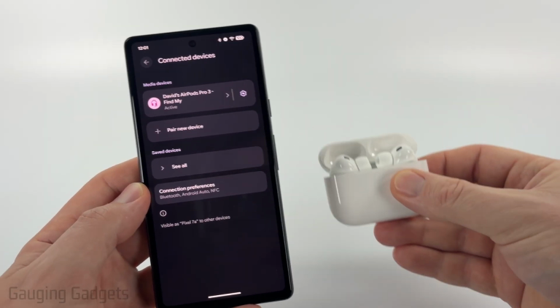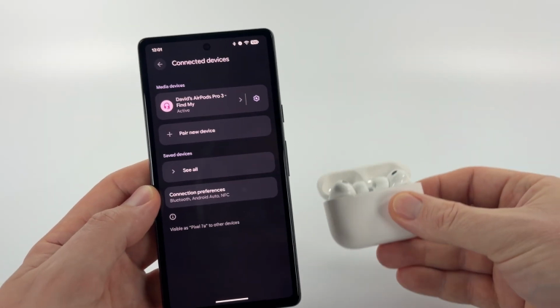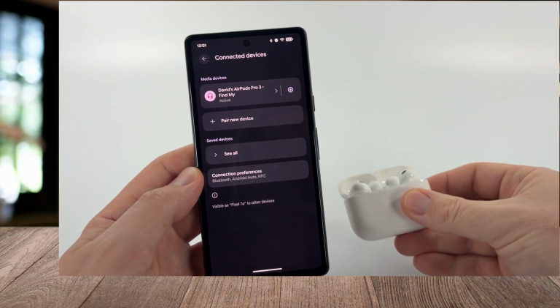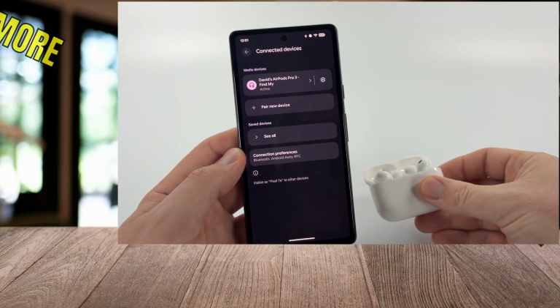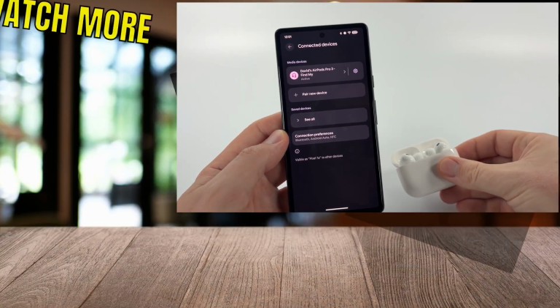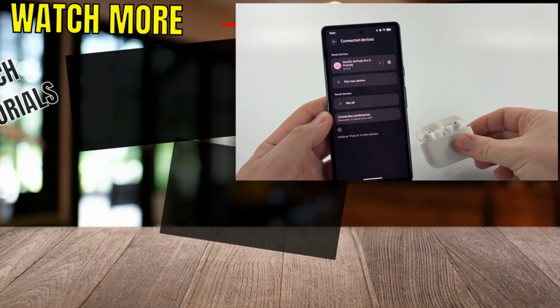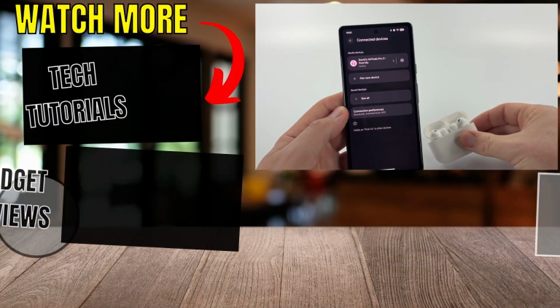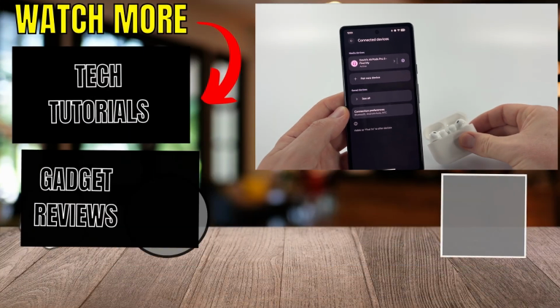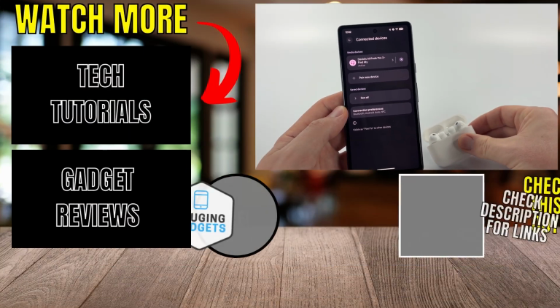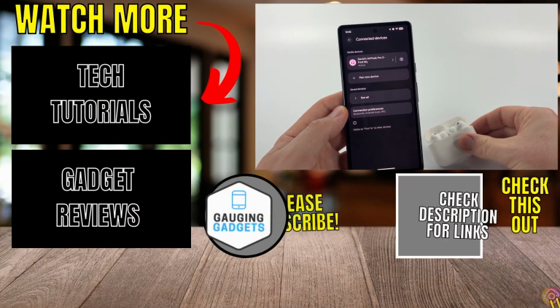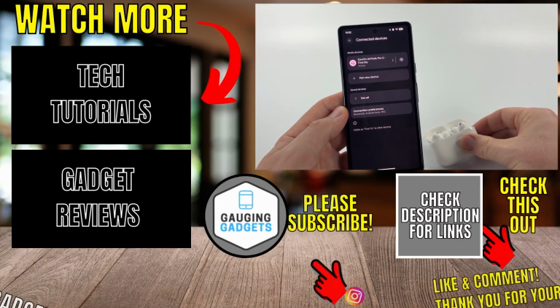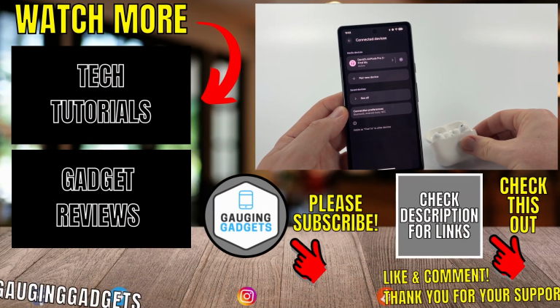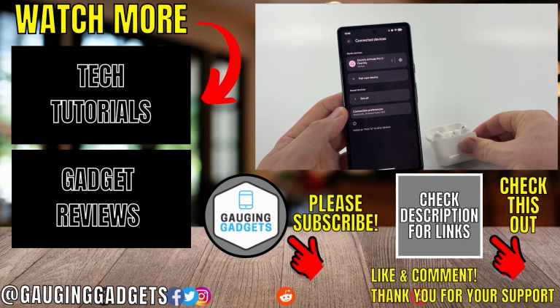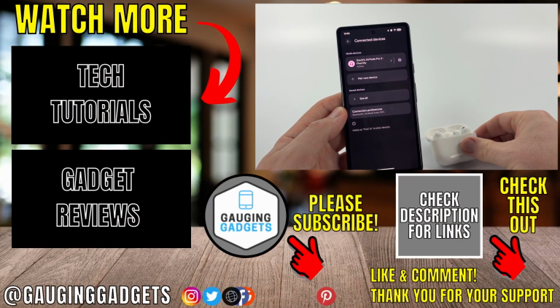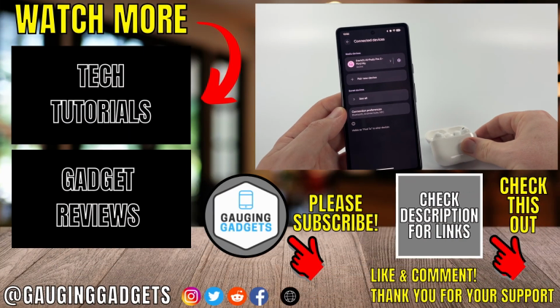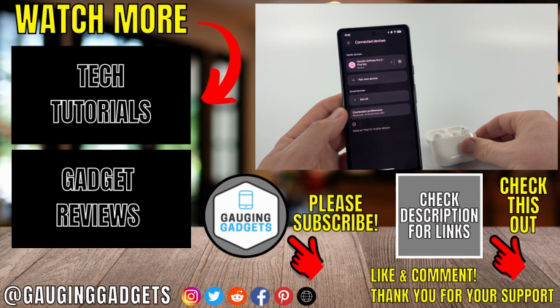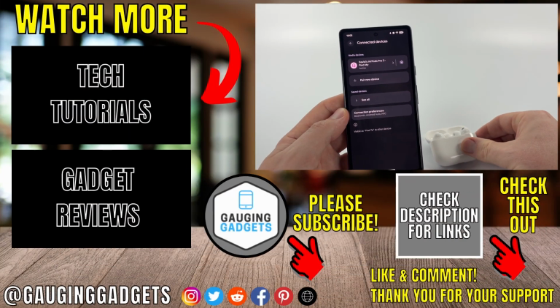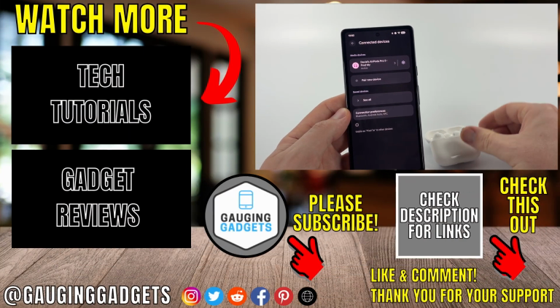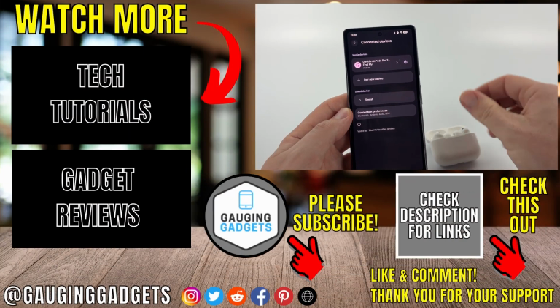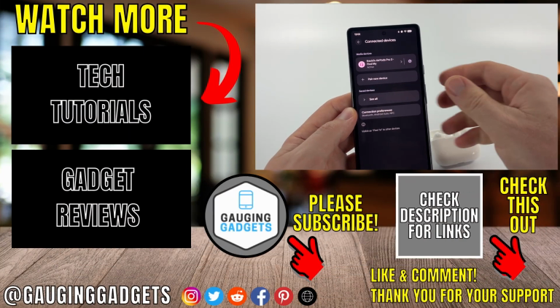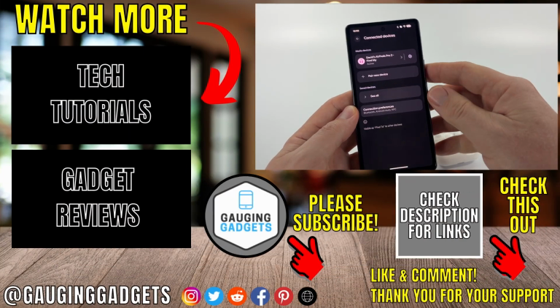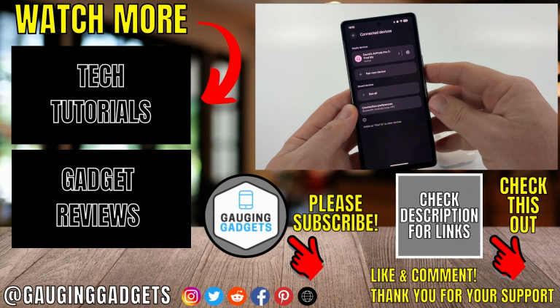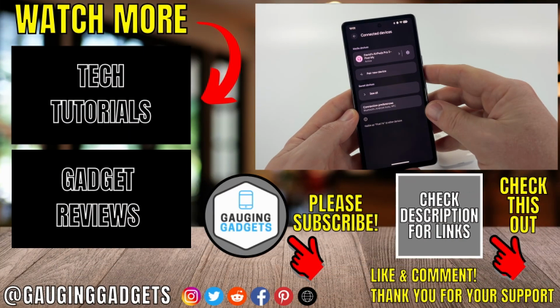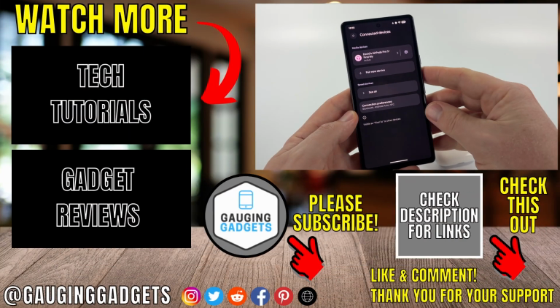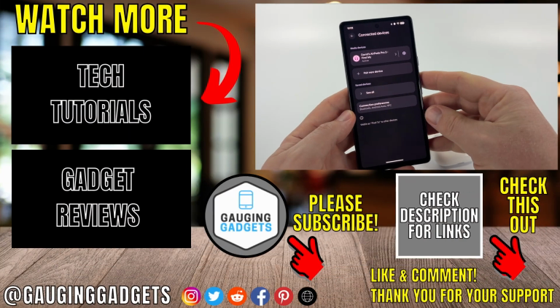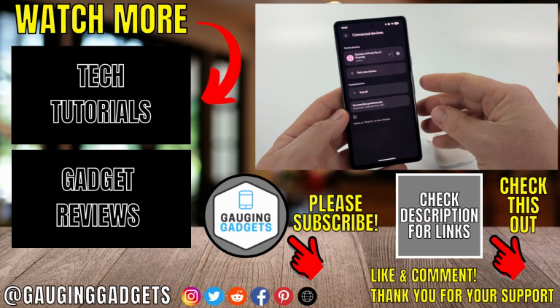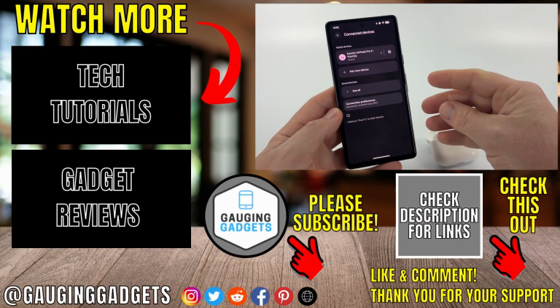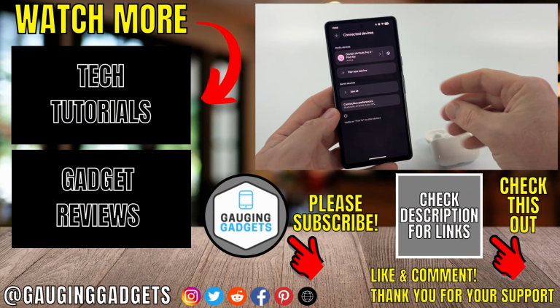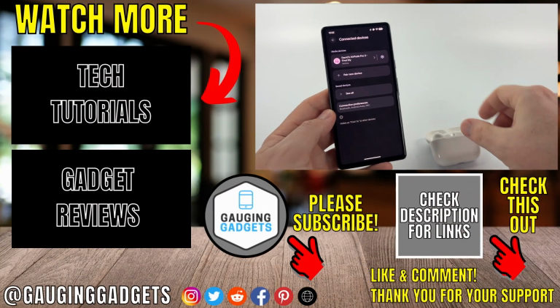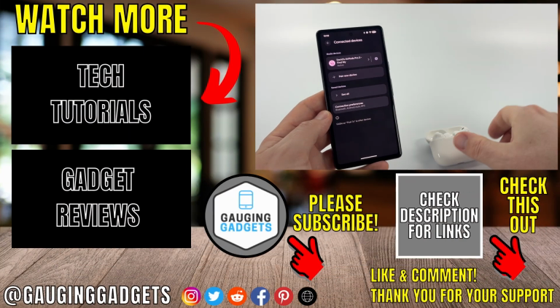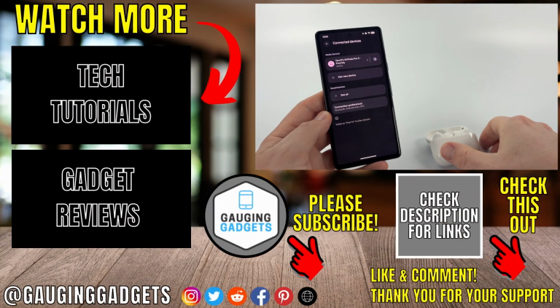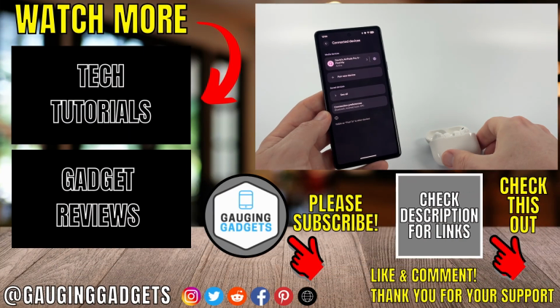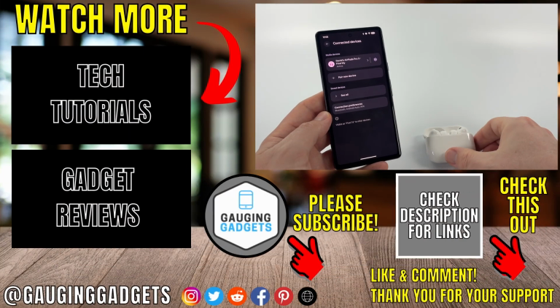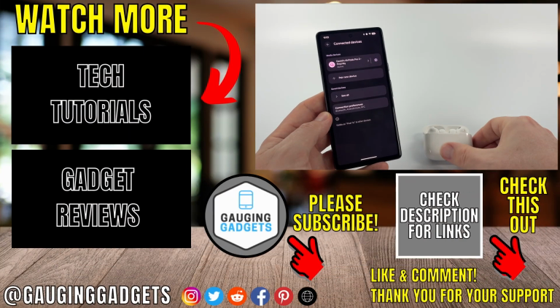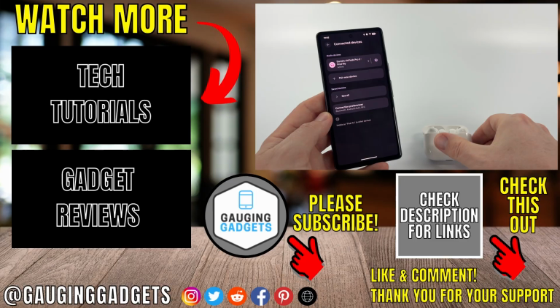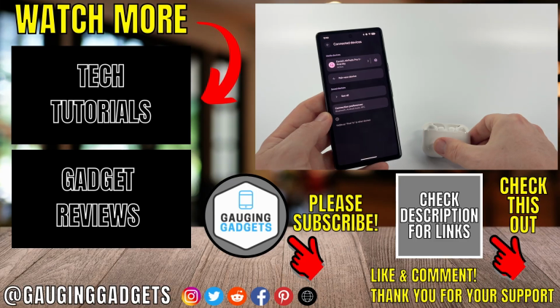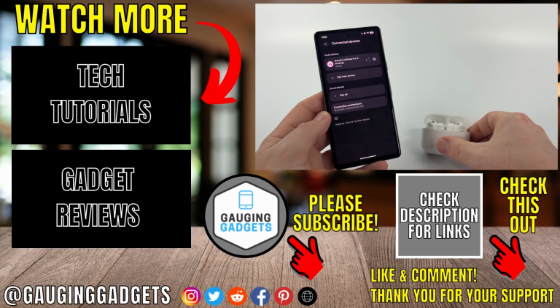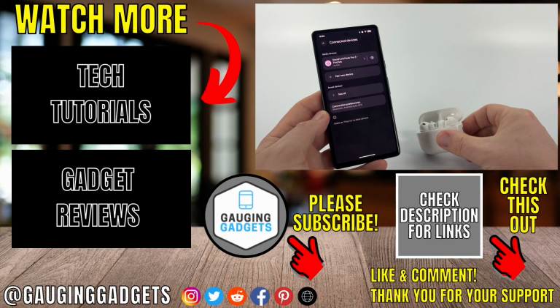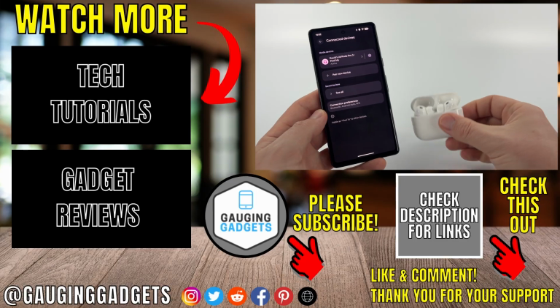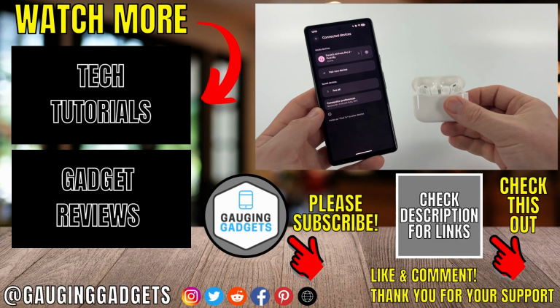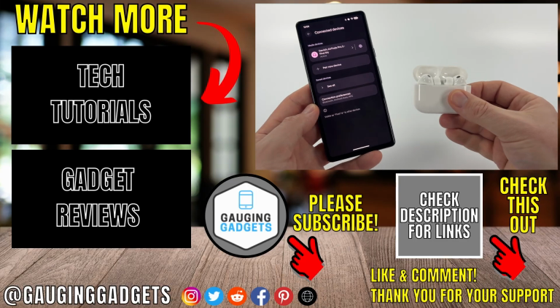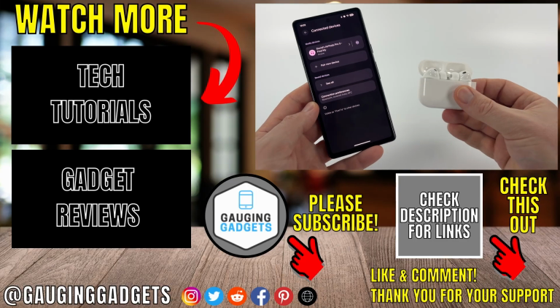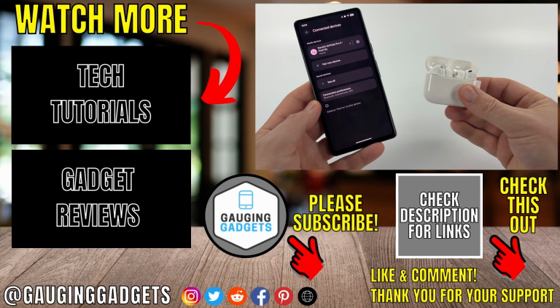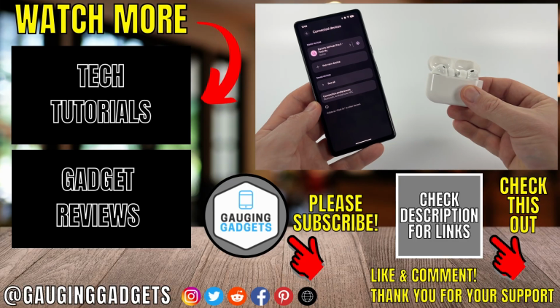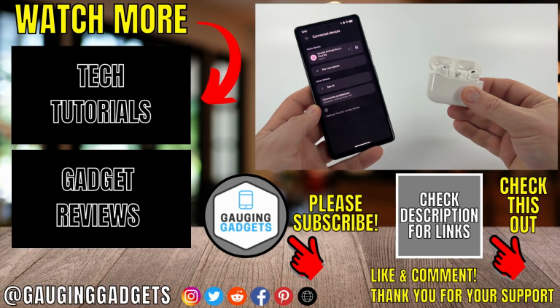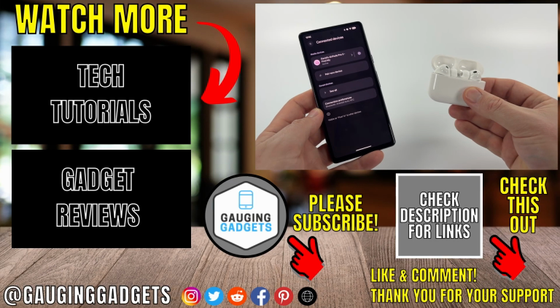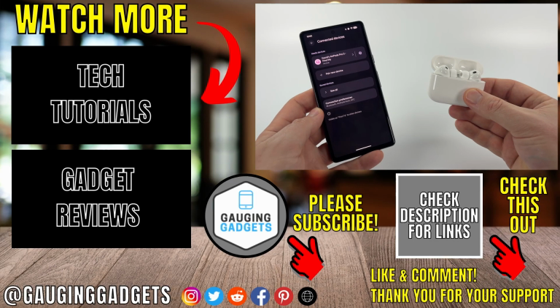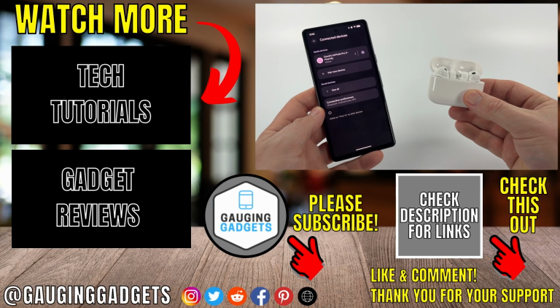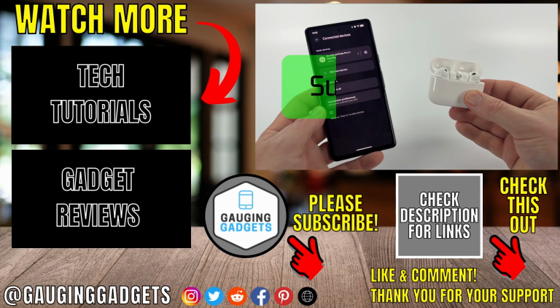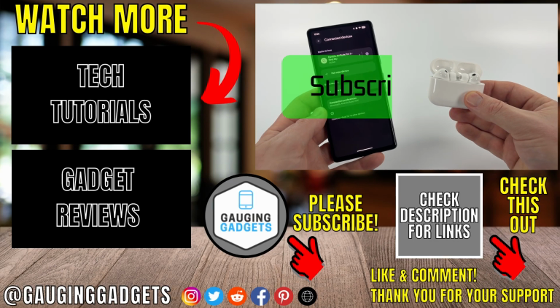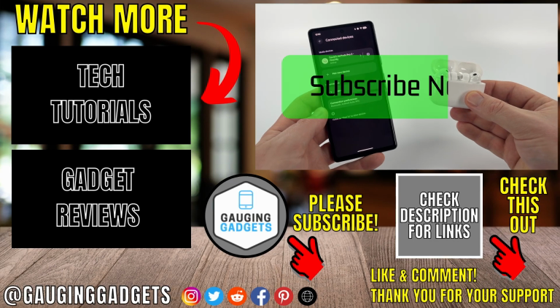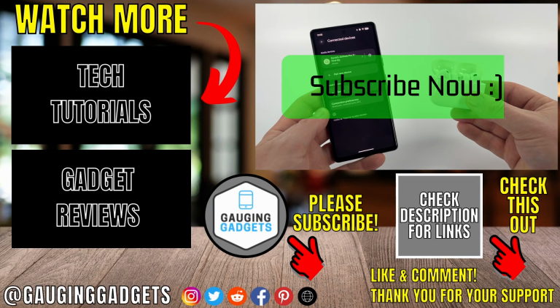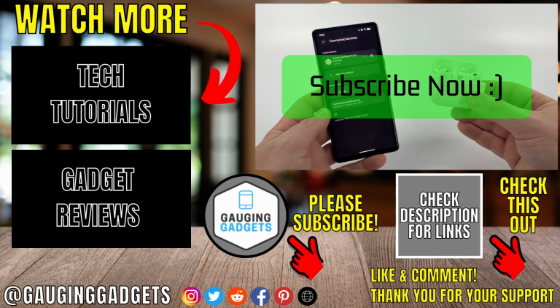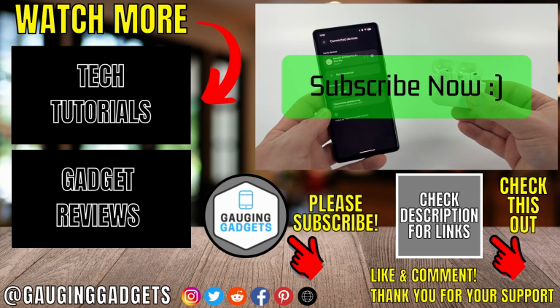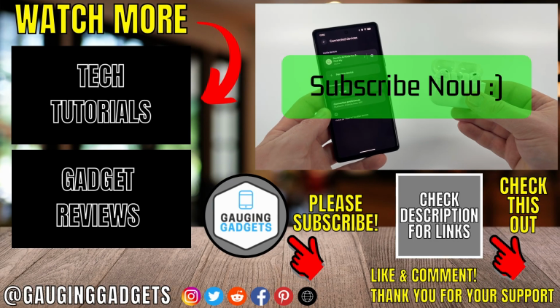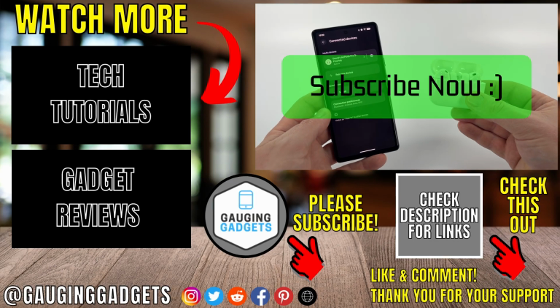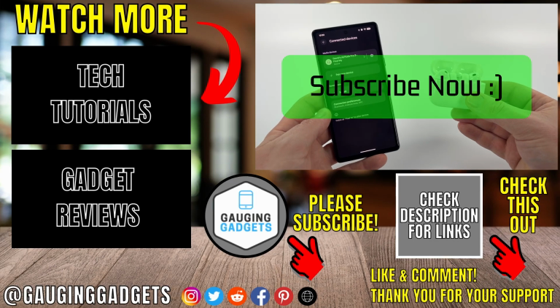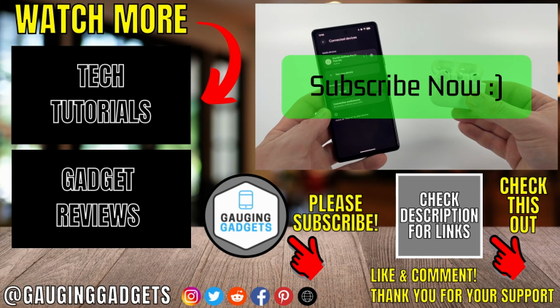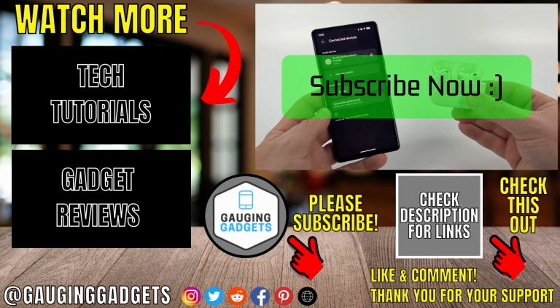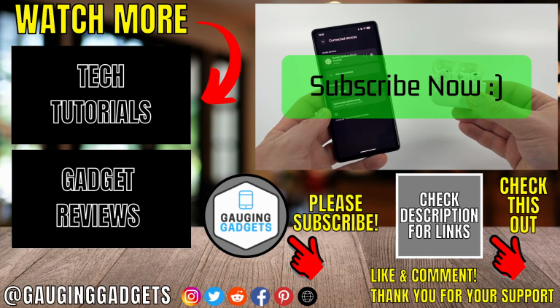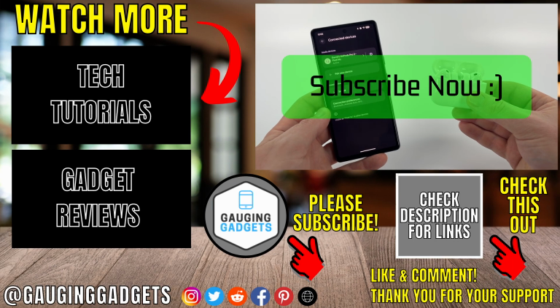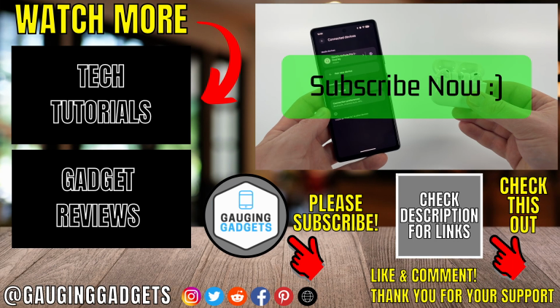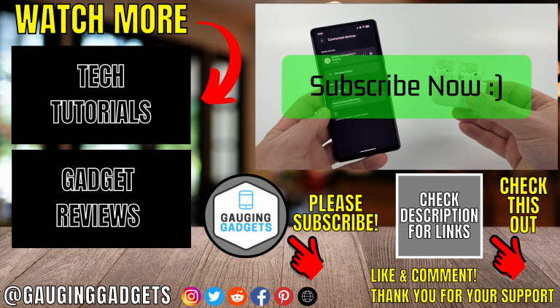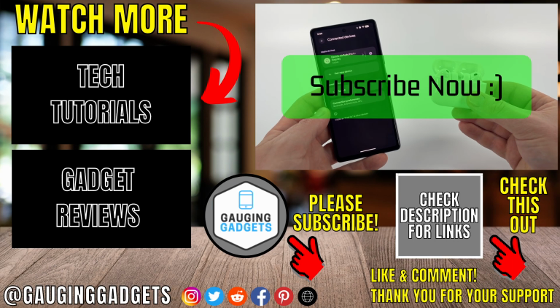So that's how you connect your AirPods Pro 3 to your Android phone. If this video helped you, give it a thumbs up and please consider subscribing to my channel.